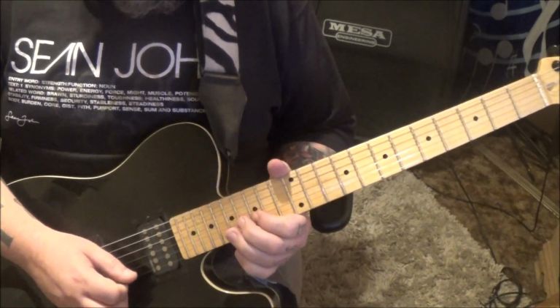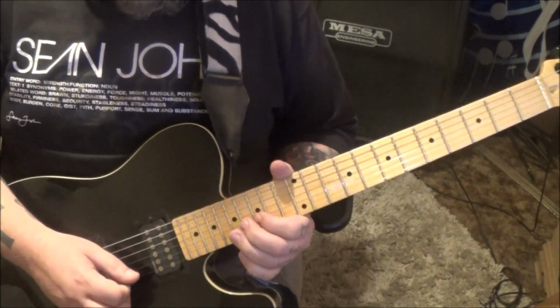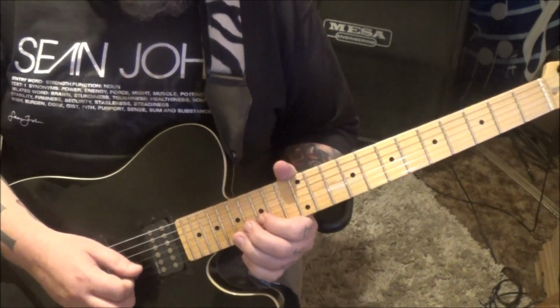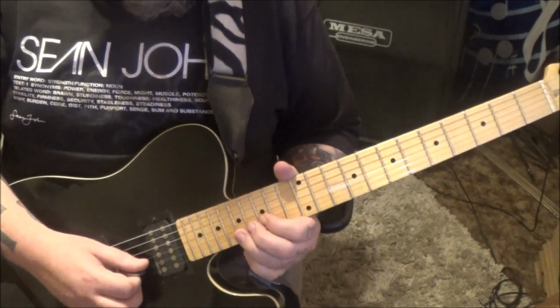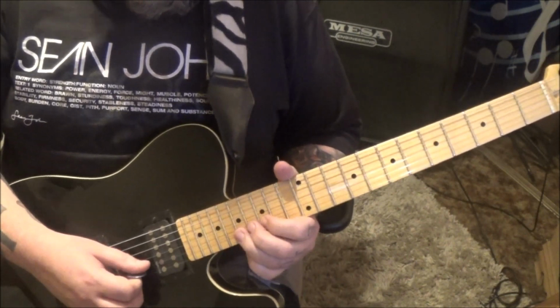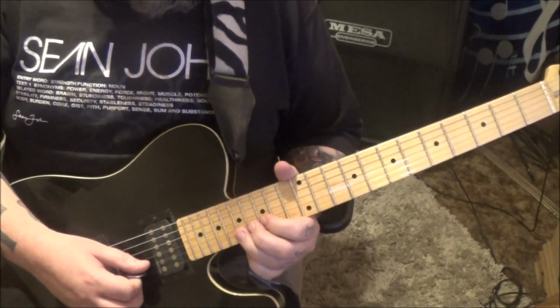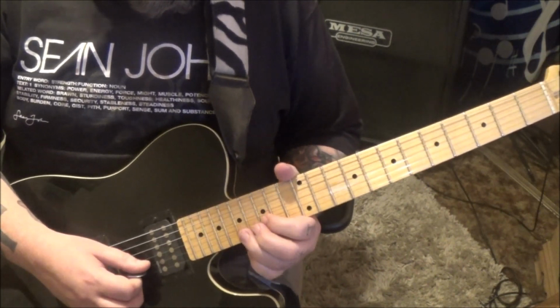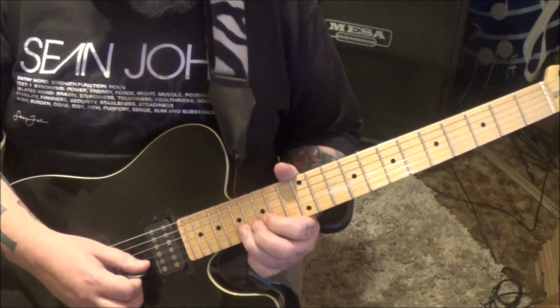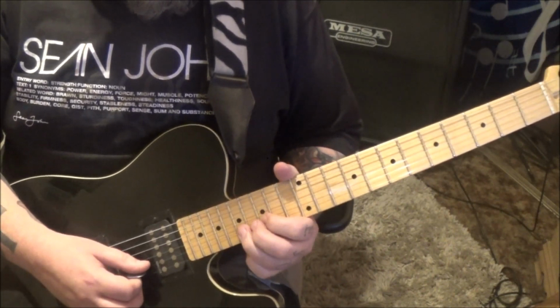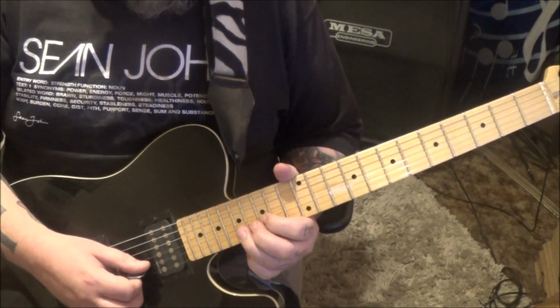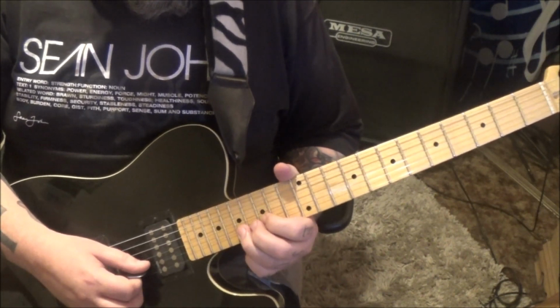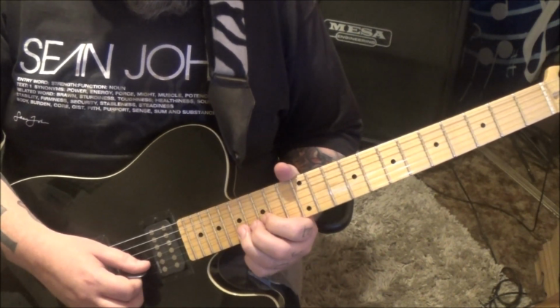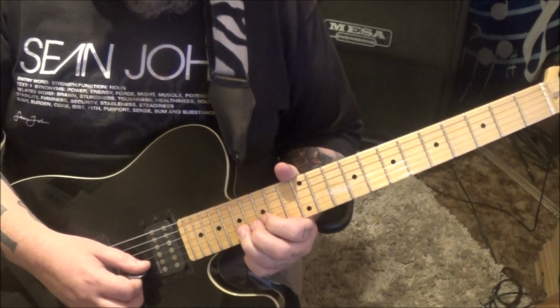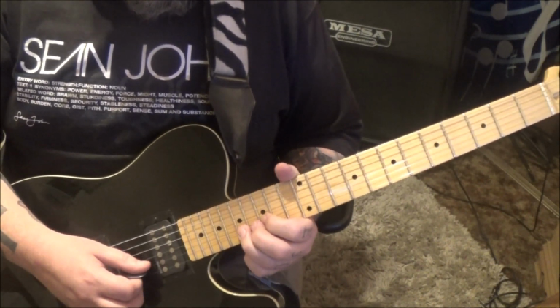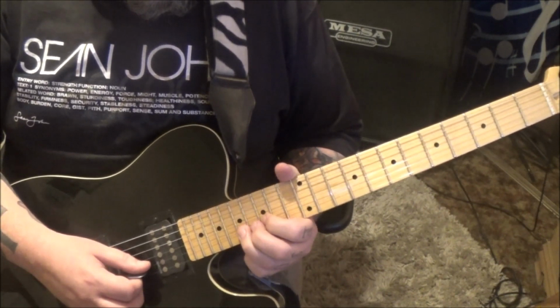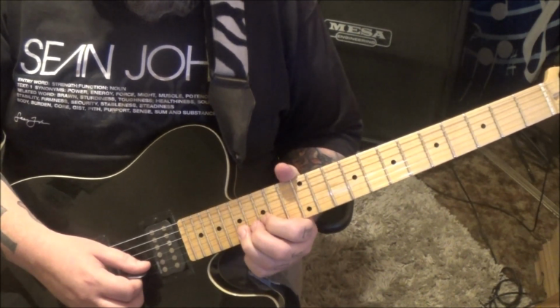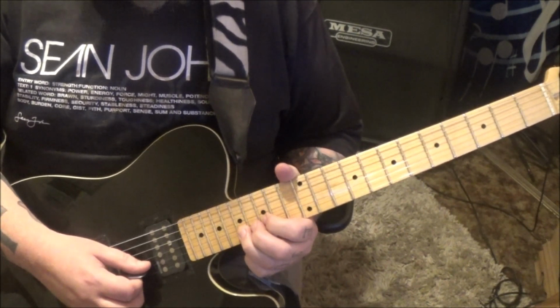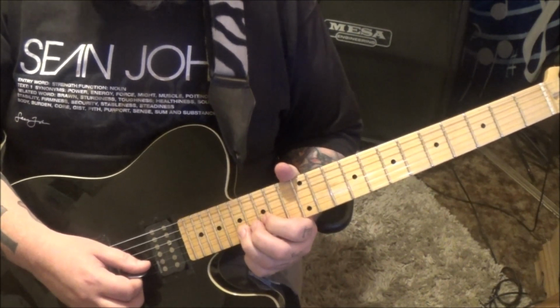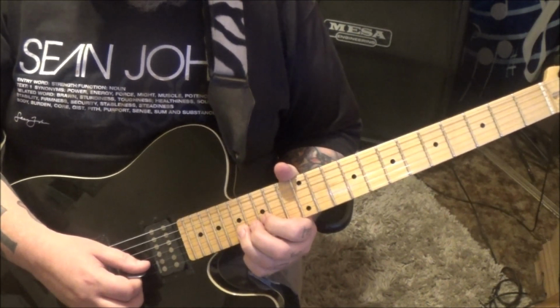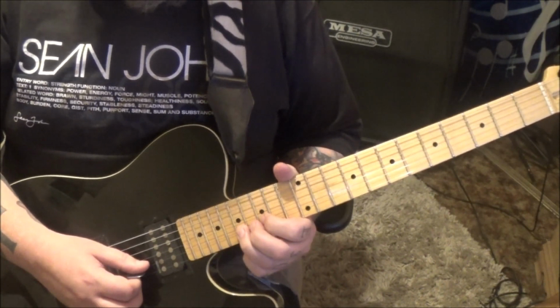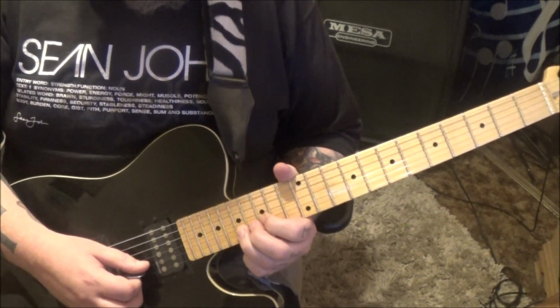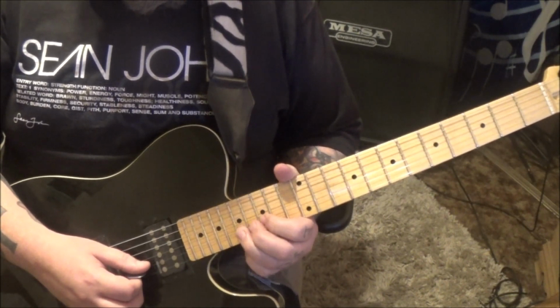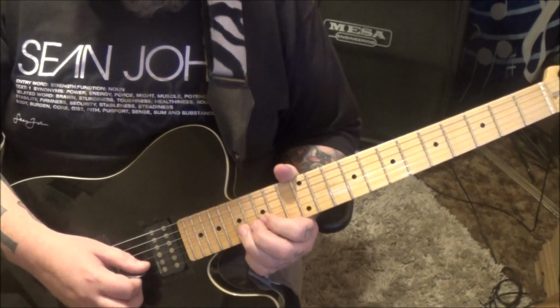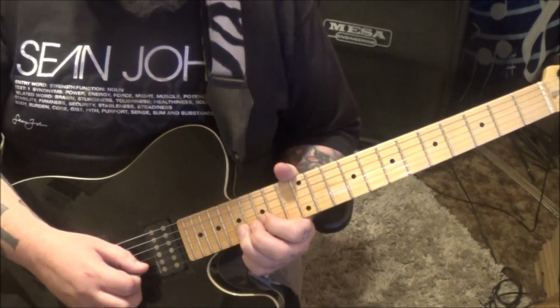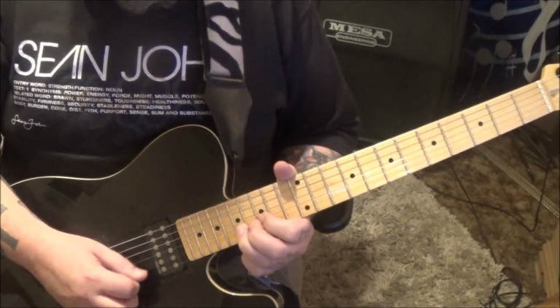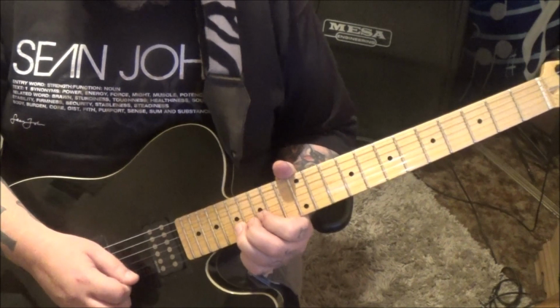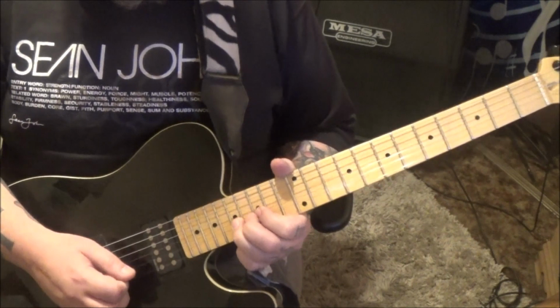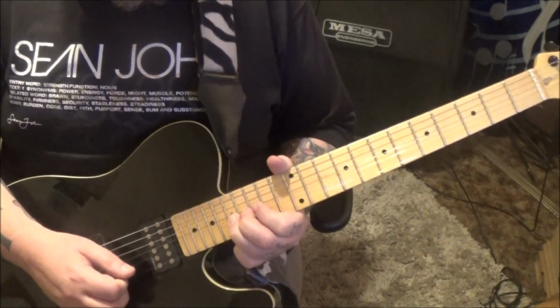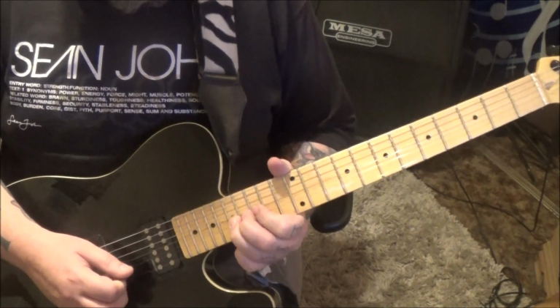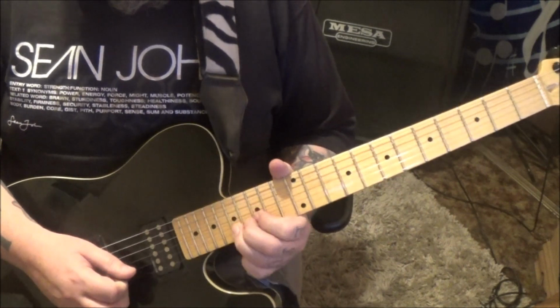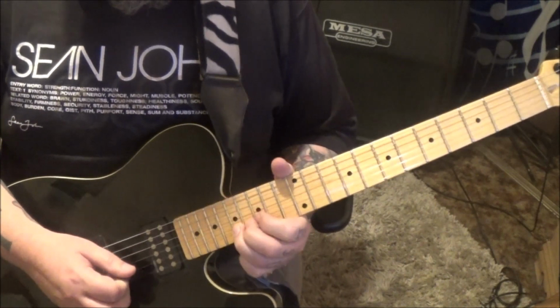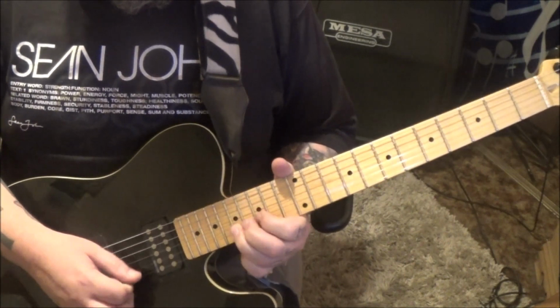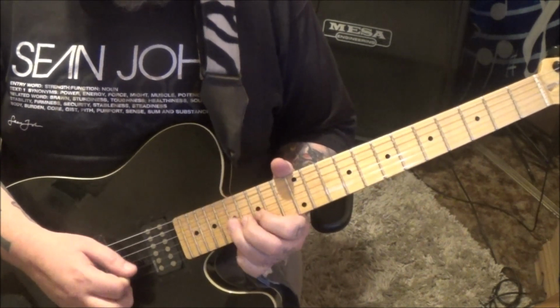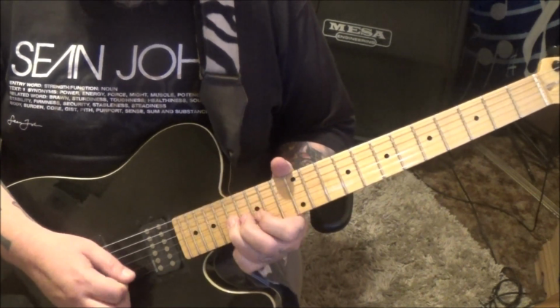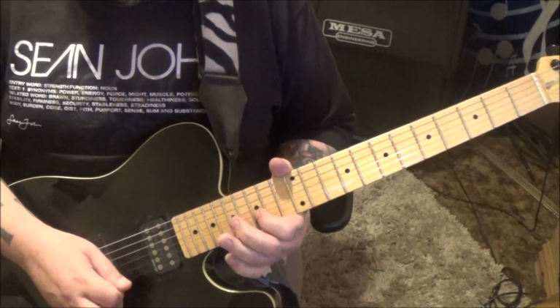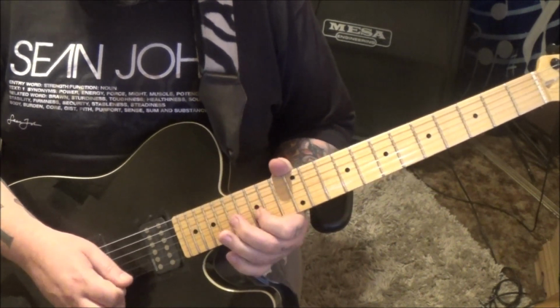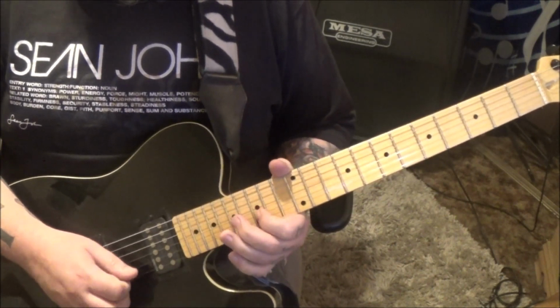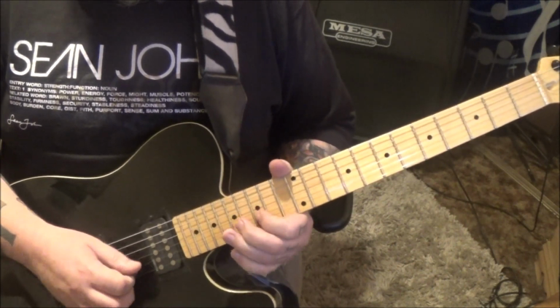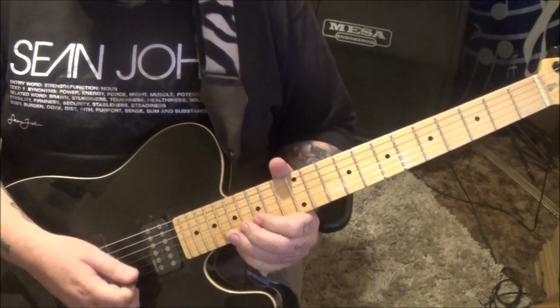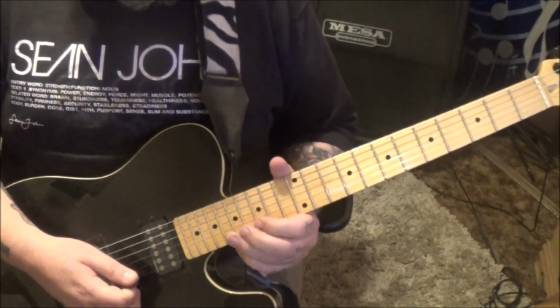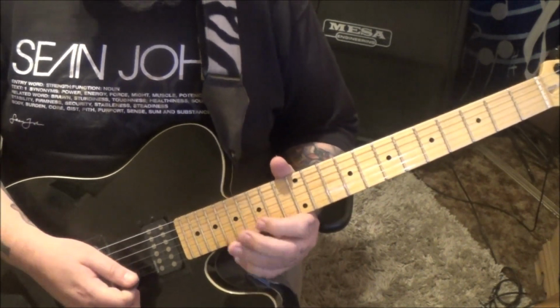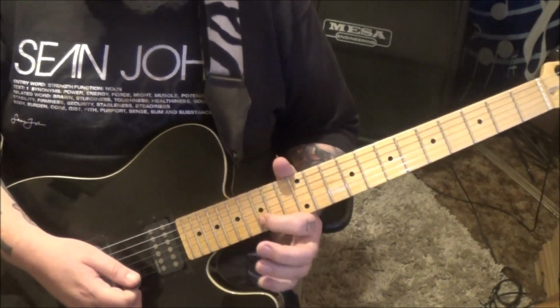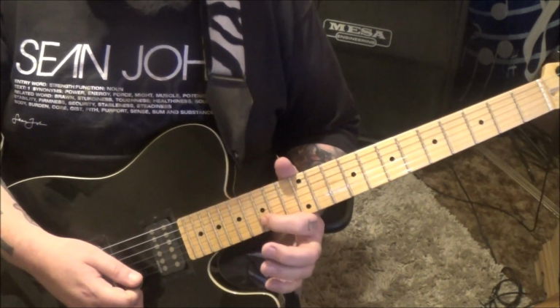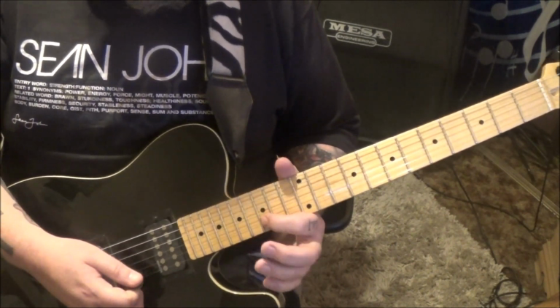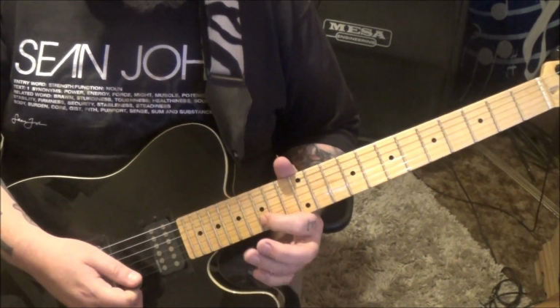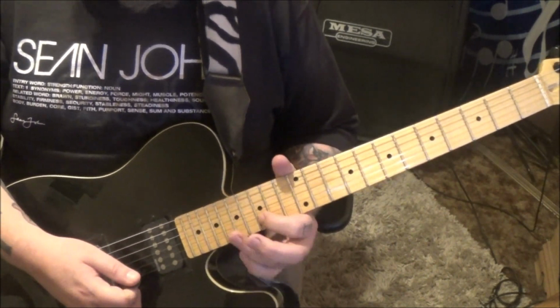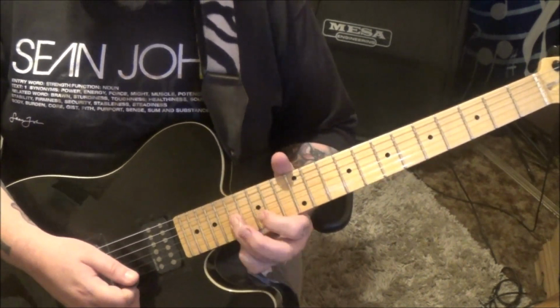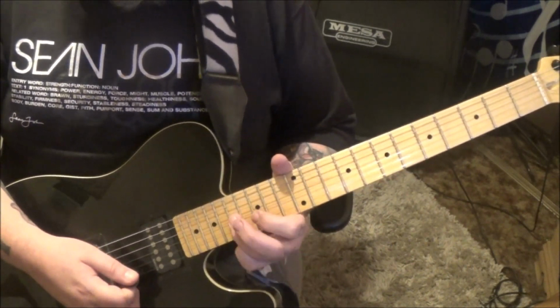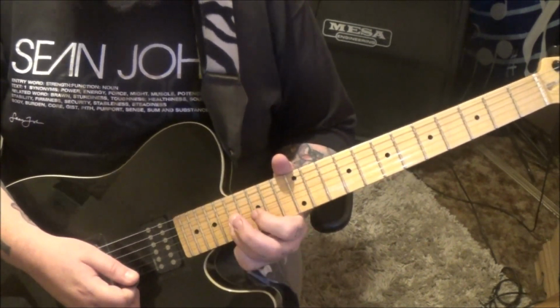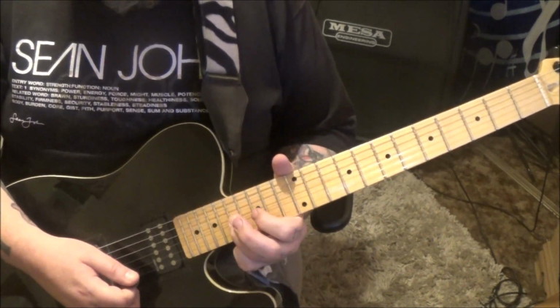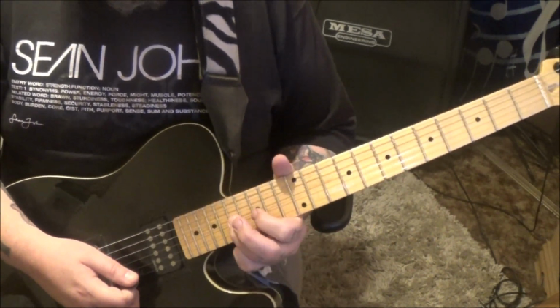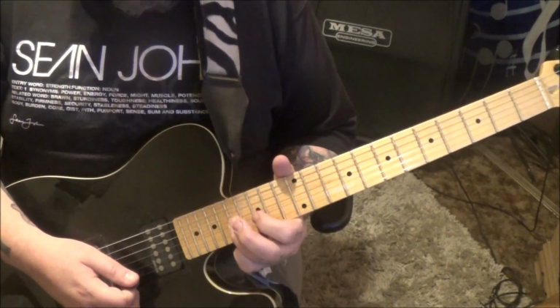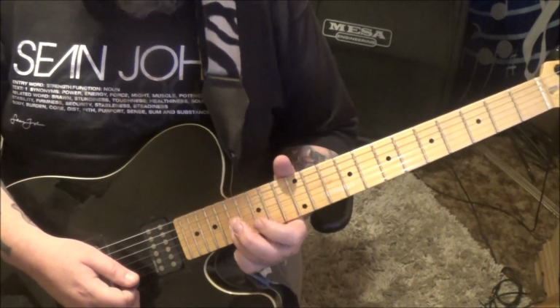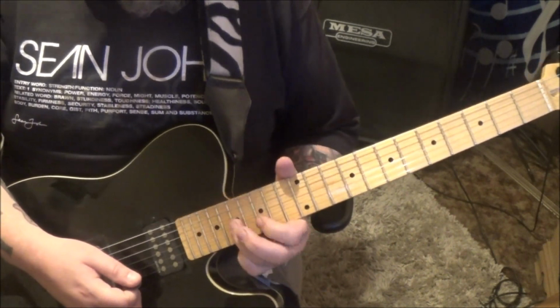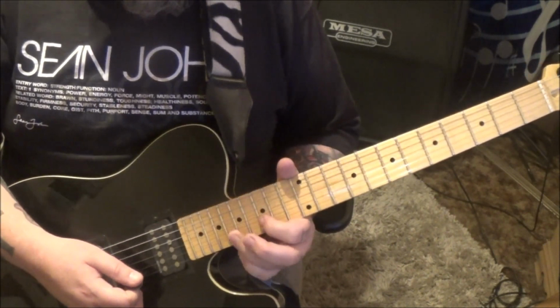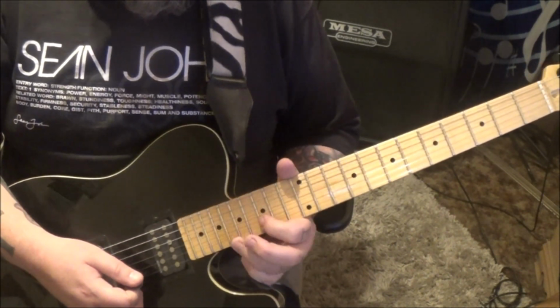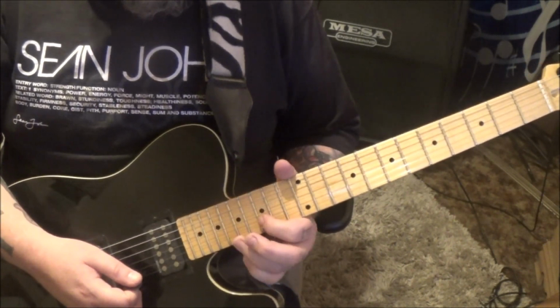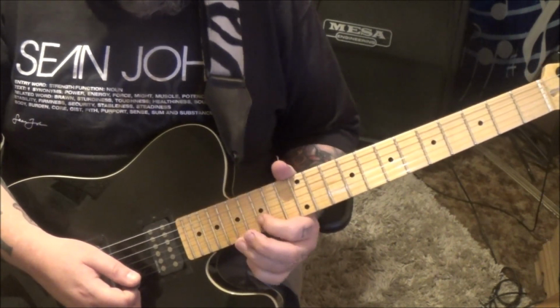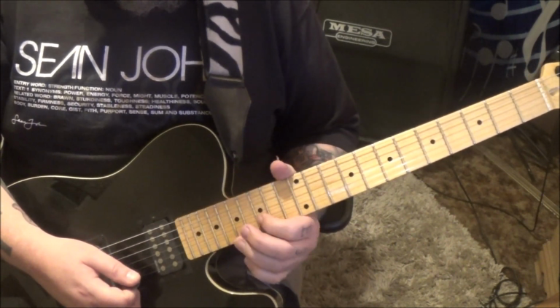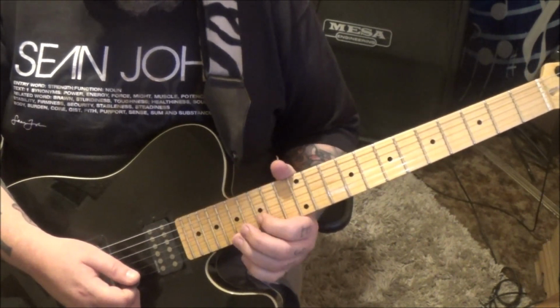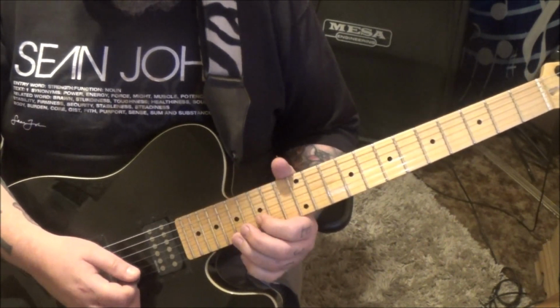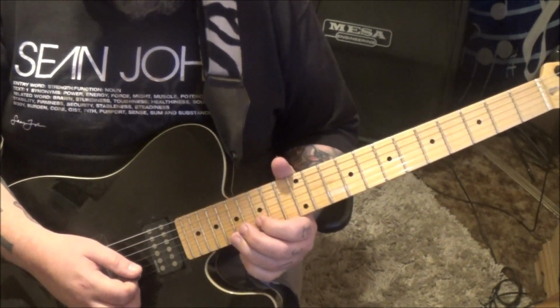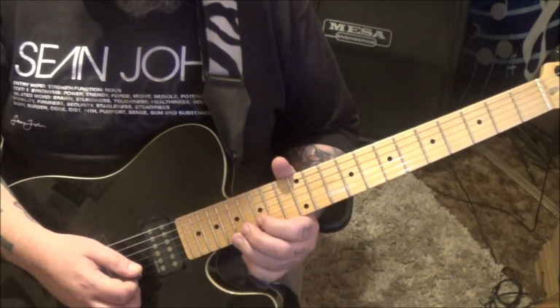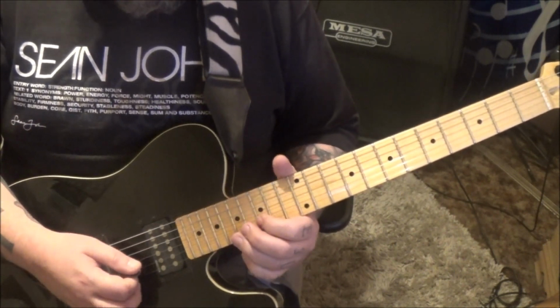17B half step bend, release. And then 15B, 17G, 15B vibrato.